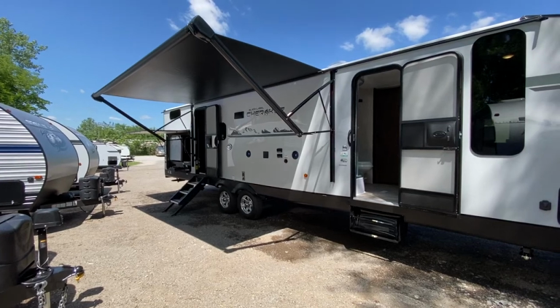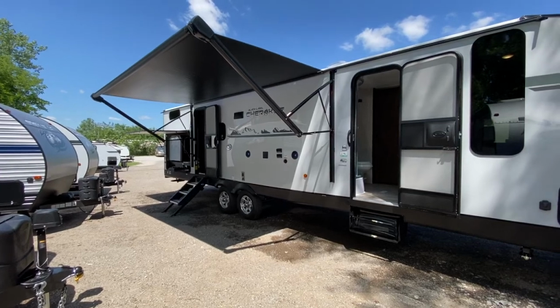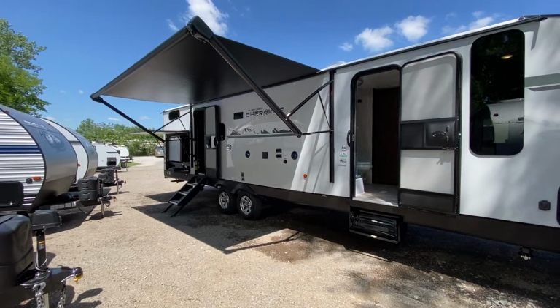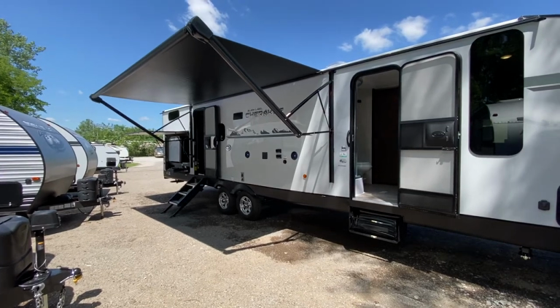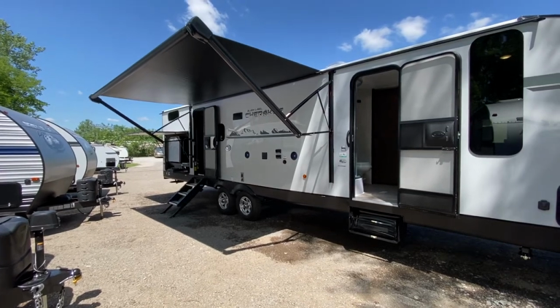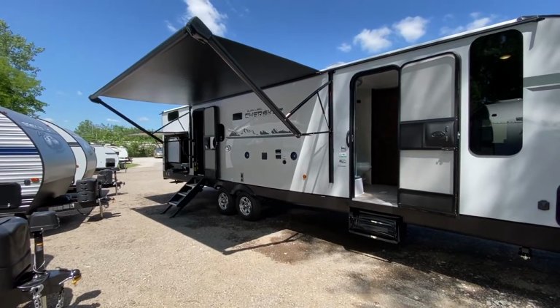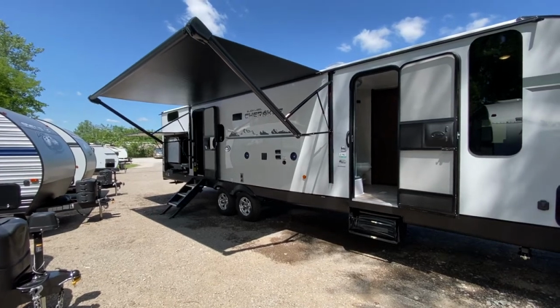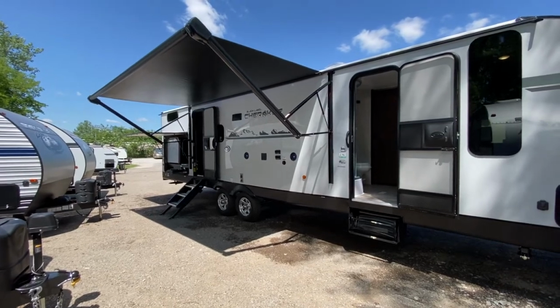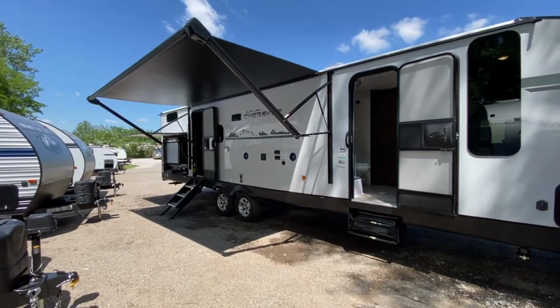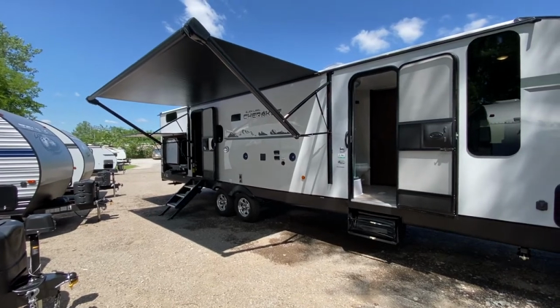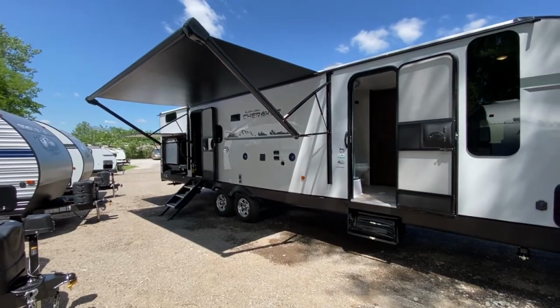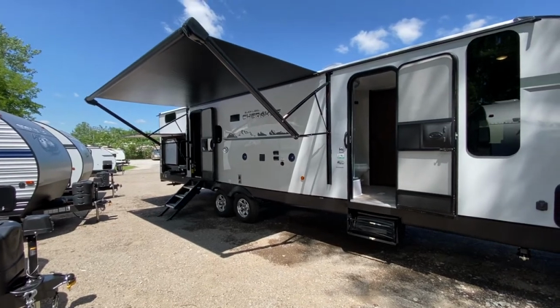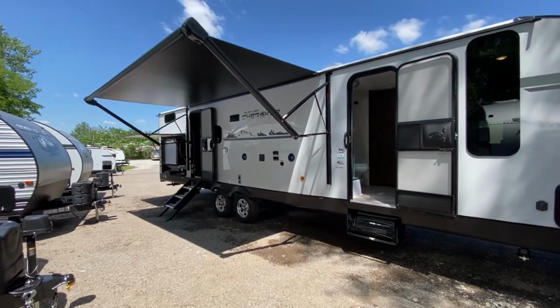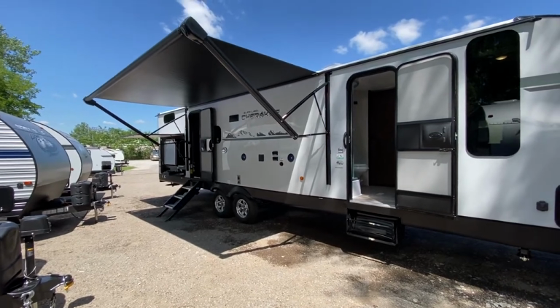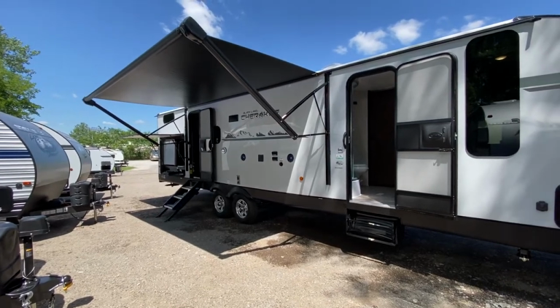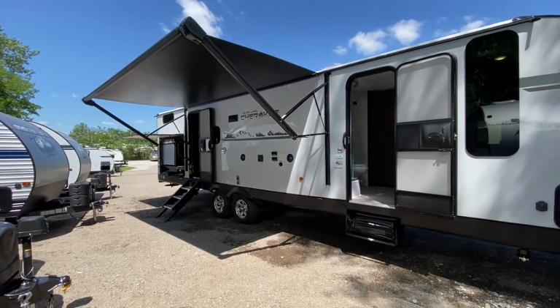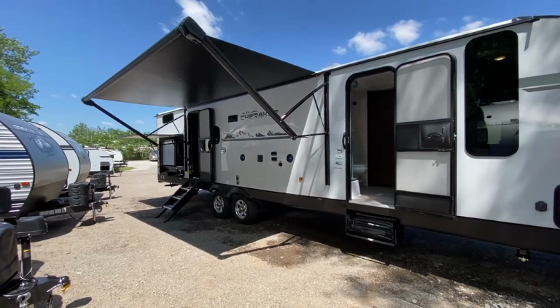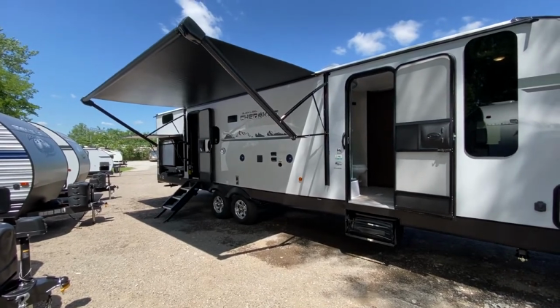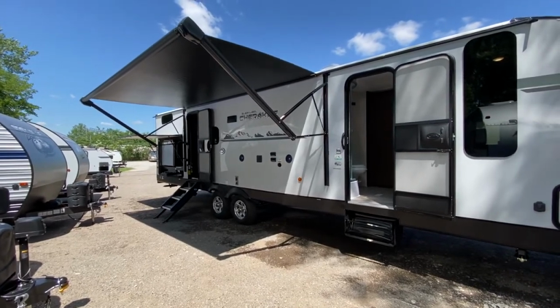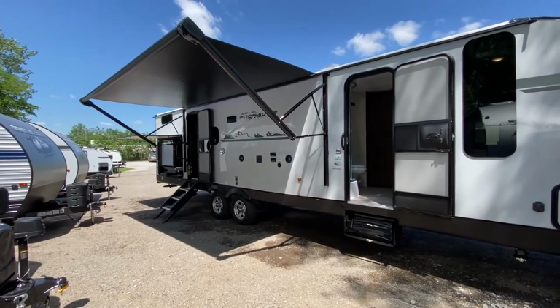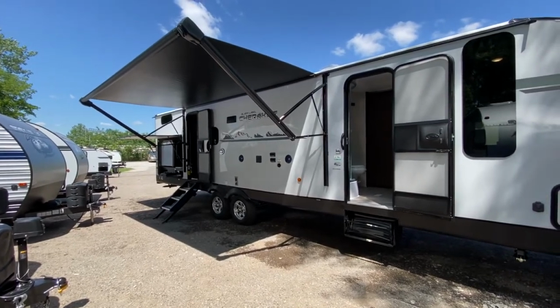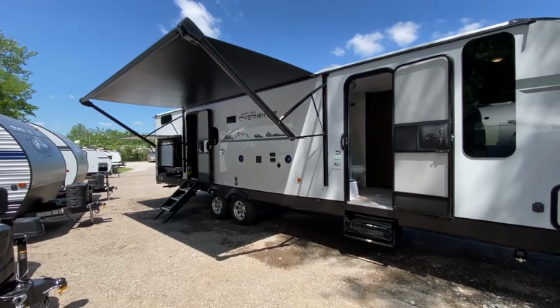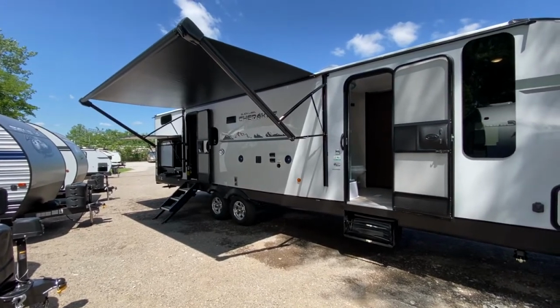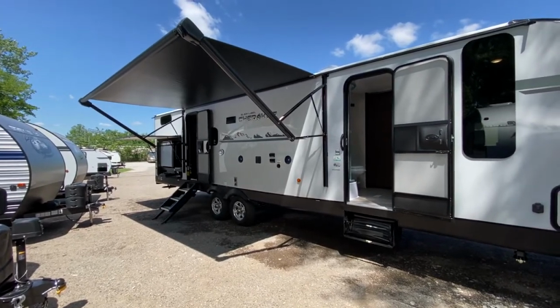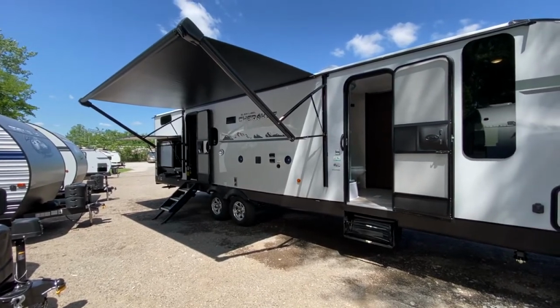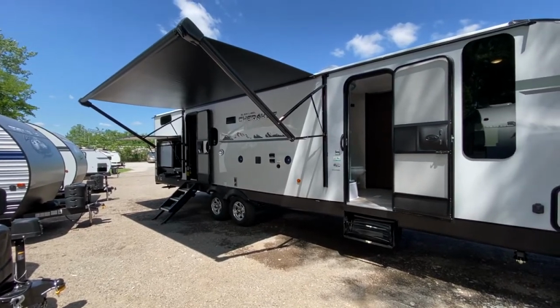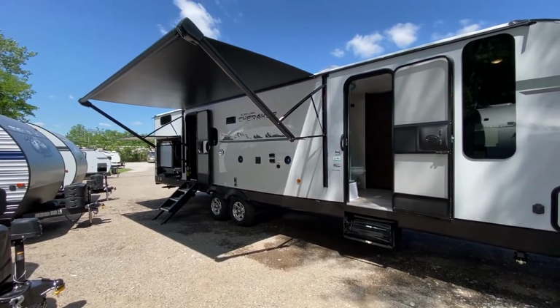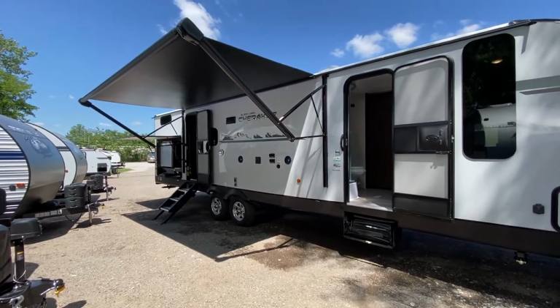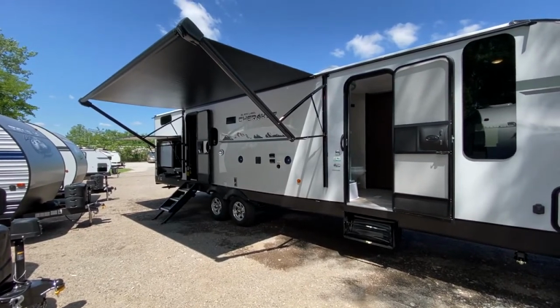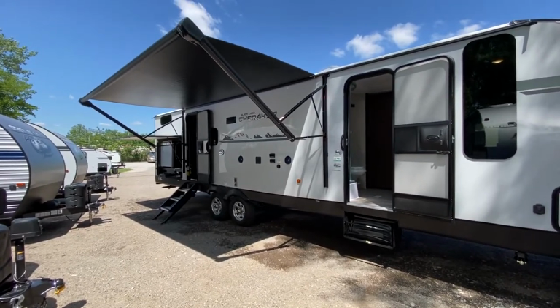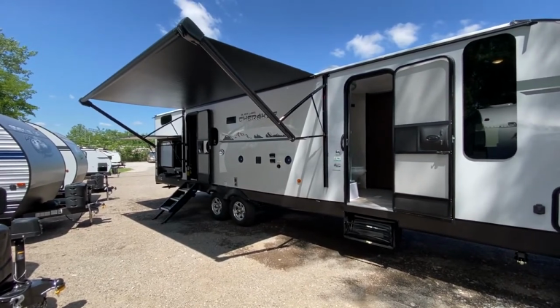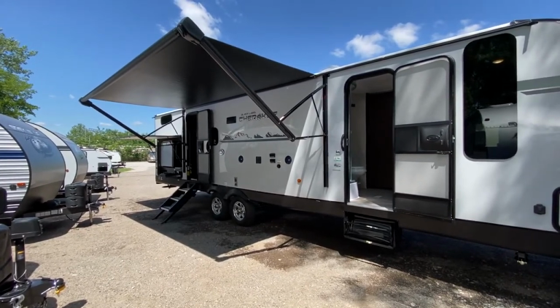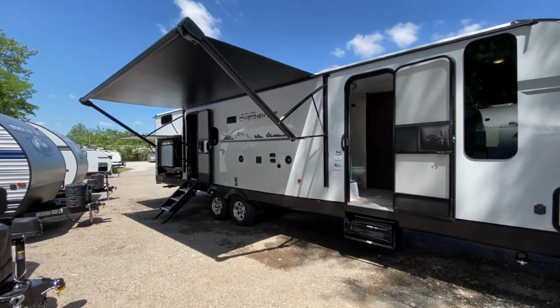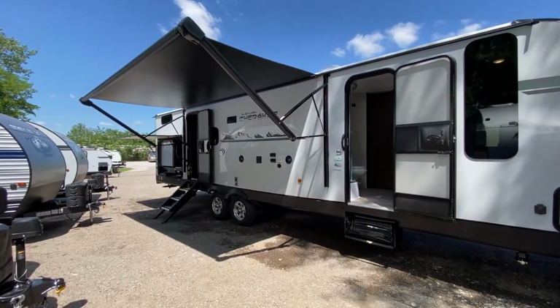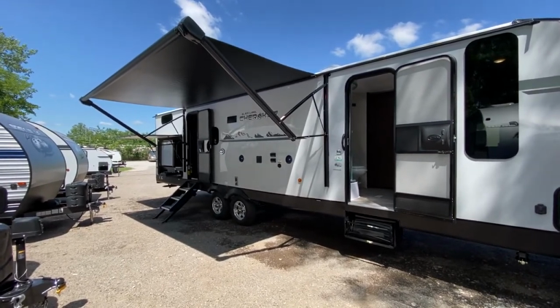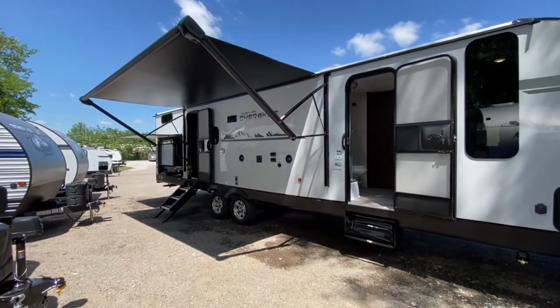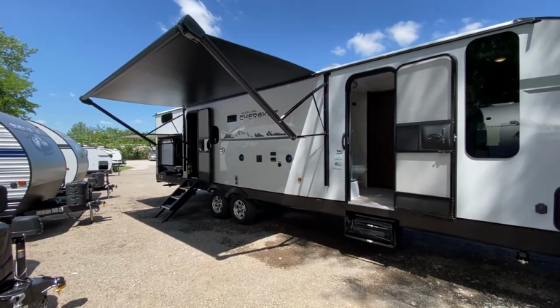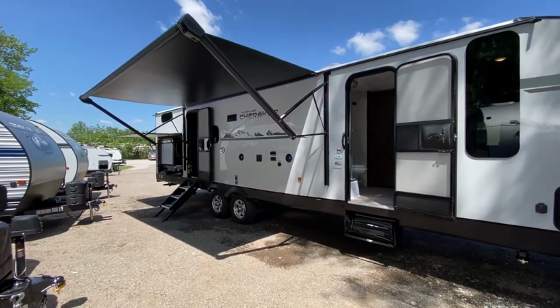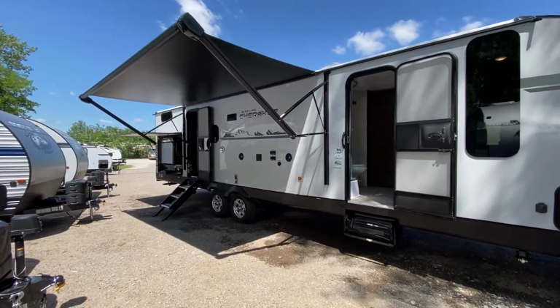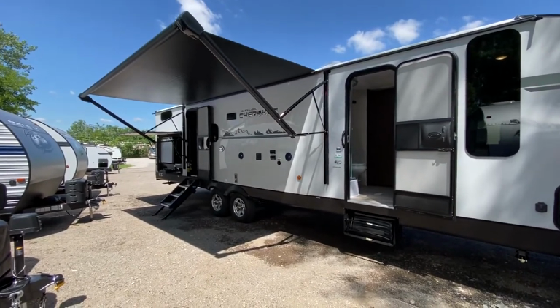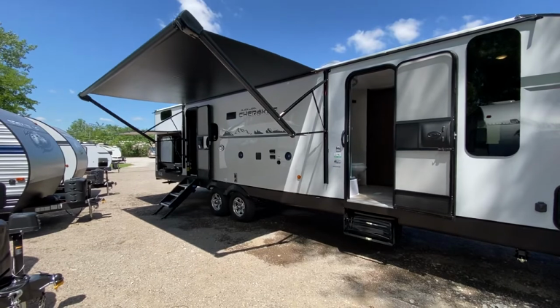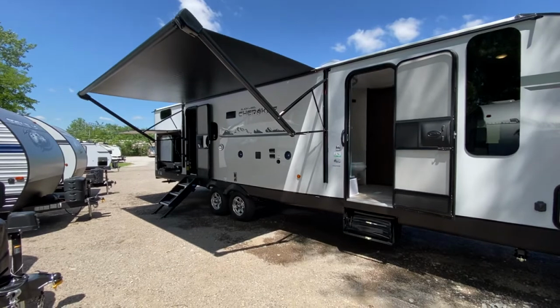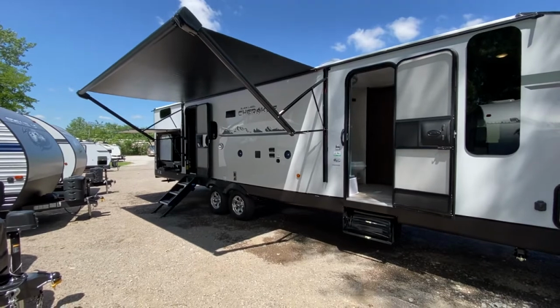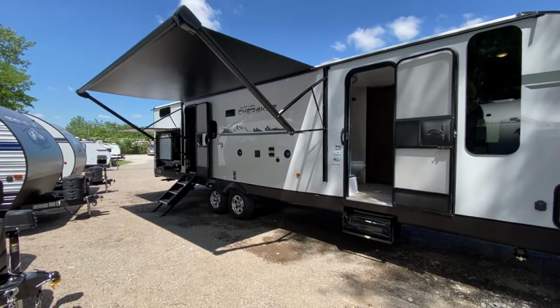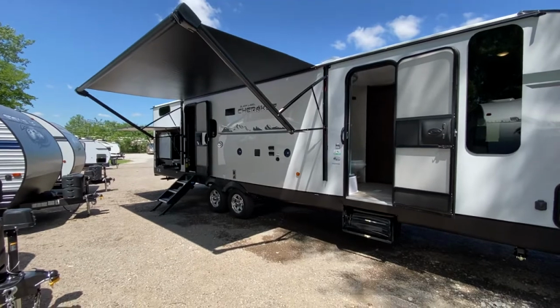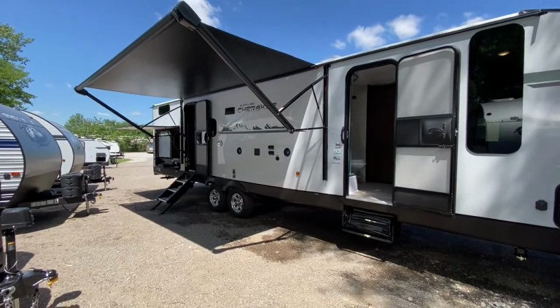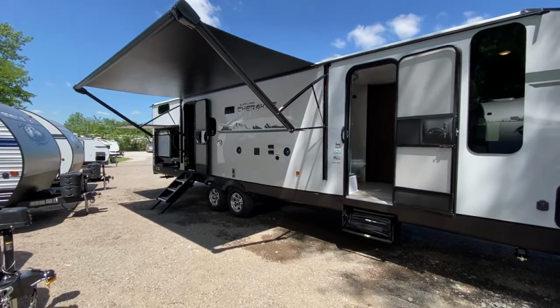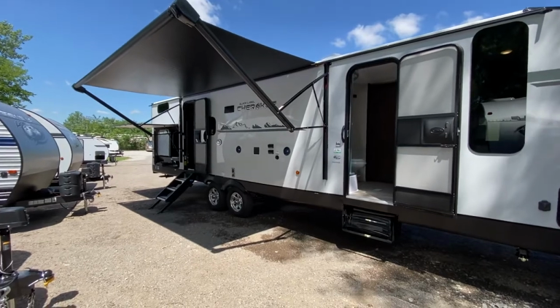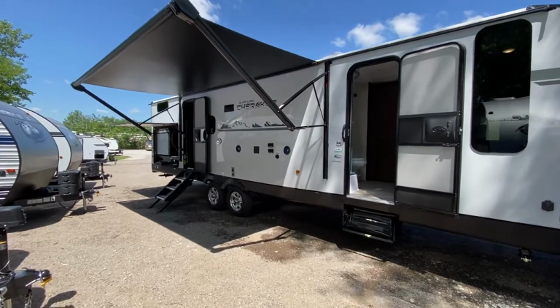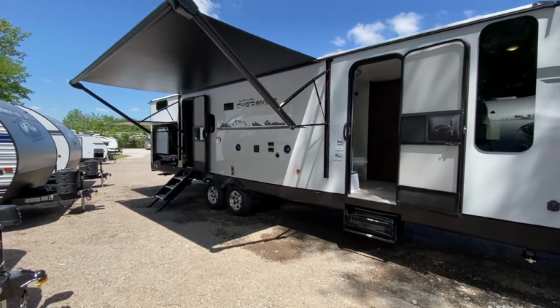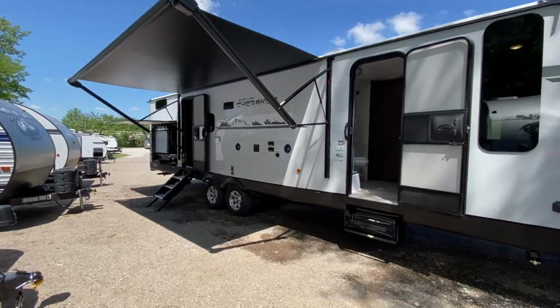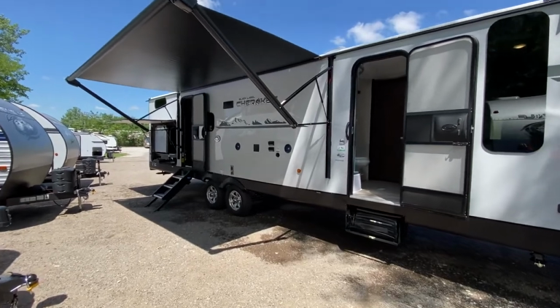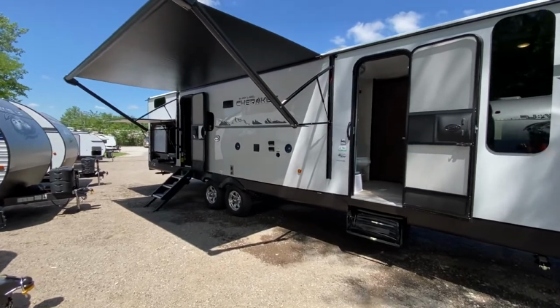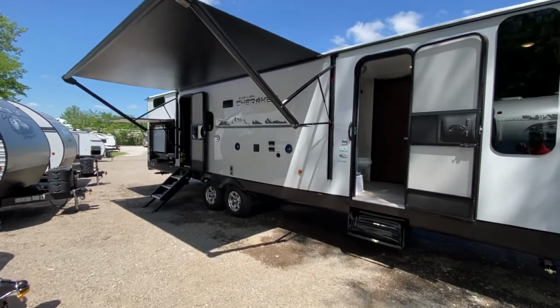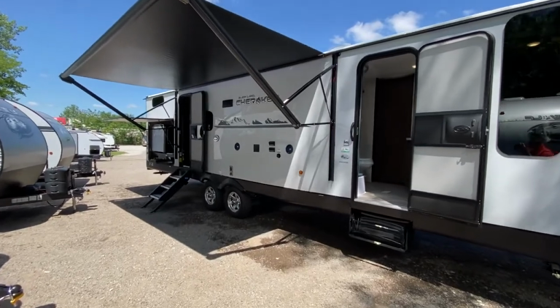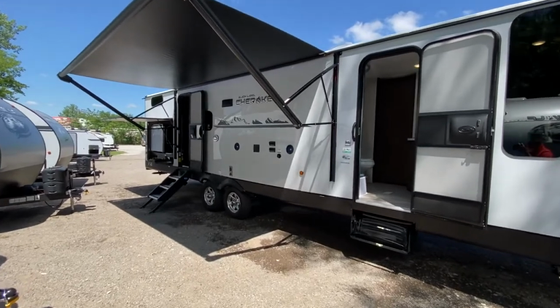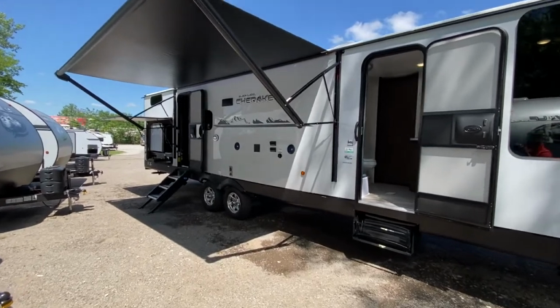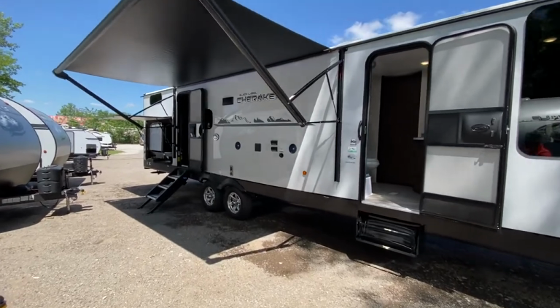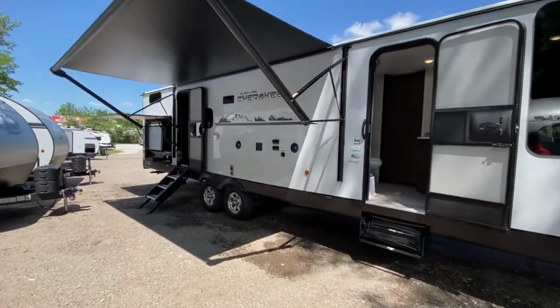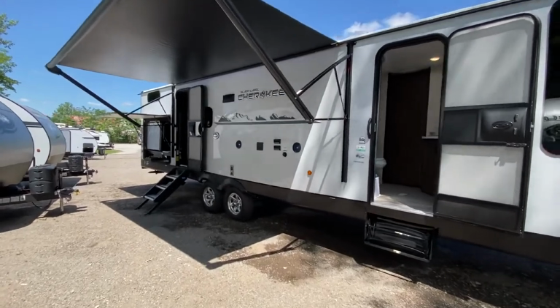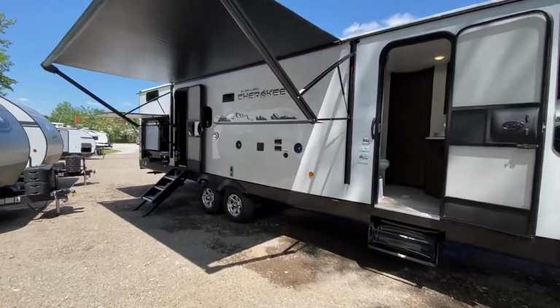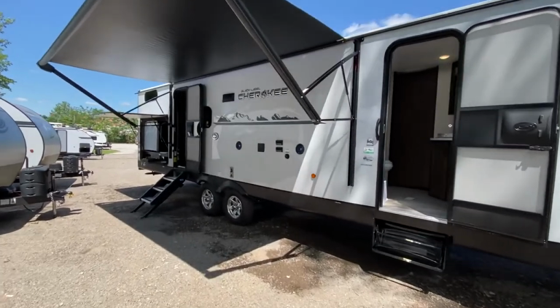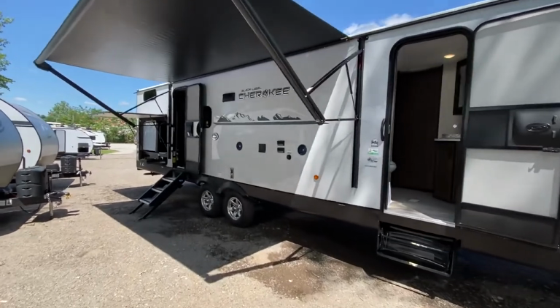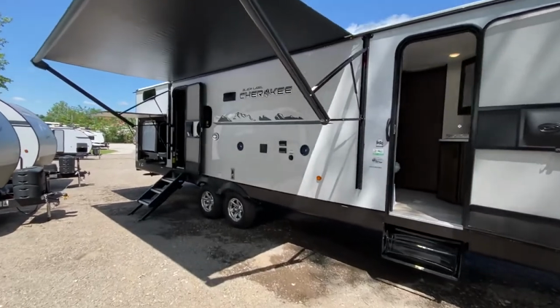Welcome back to Nashville RV. Today we're going to go over our new large travel trailer floor plan — it's the 294GEBG.